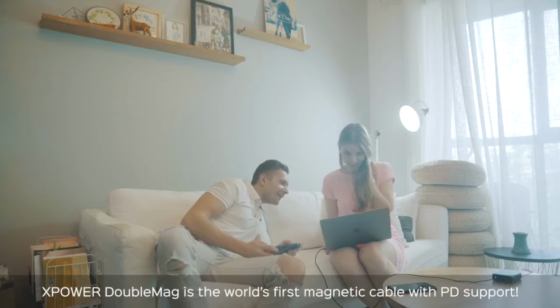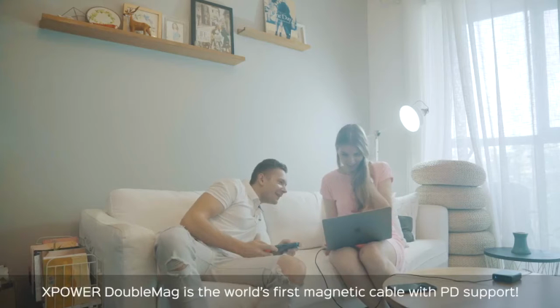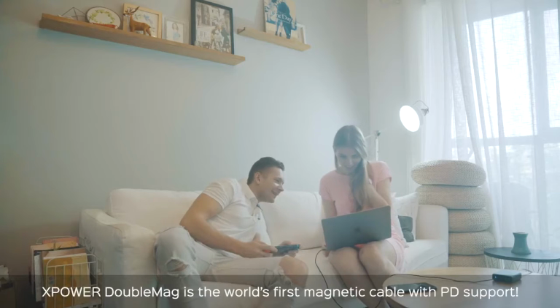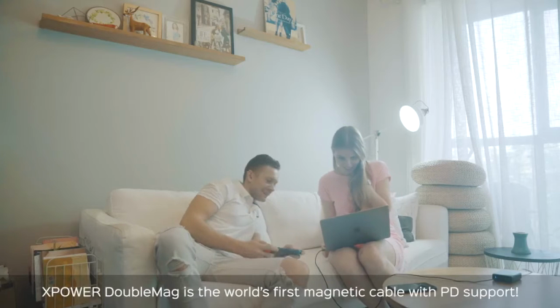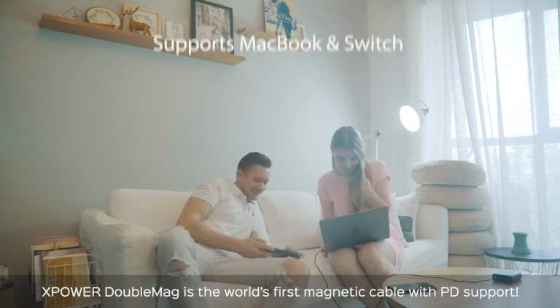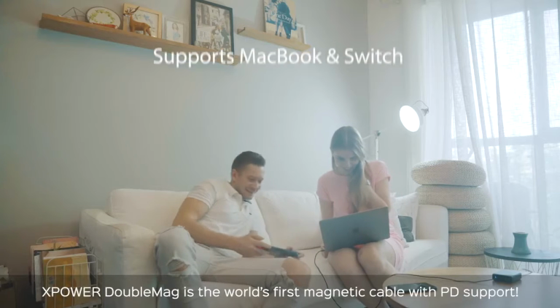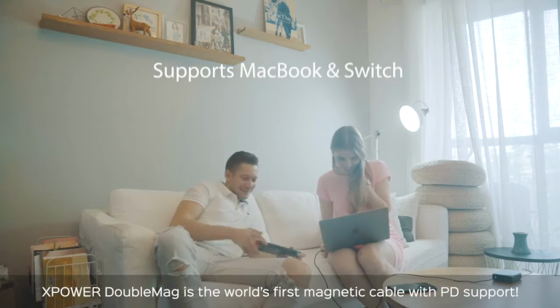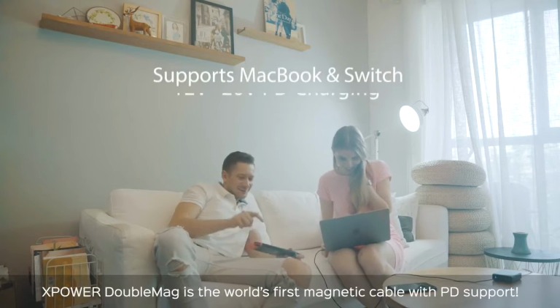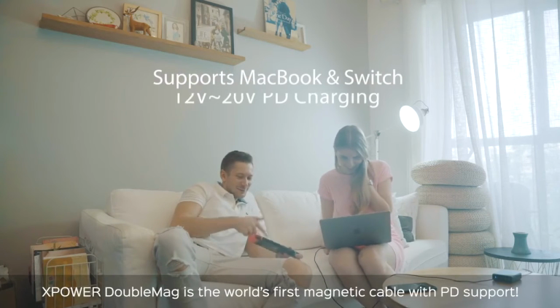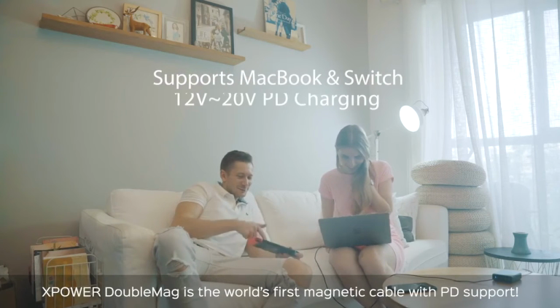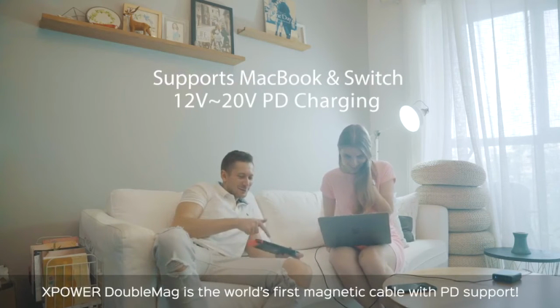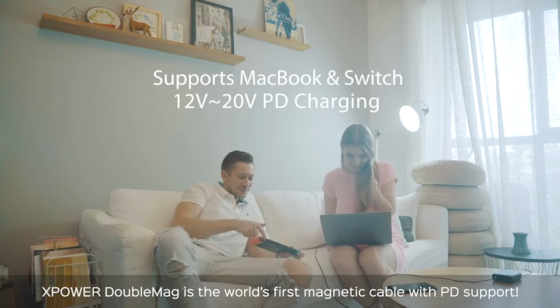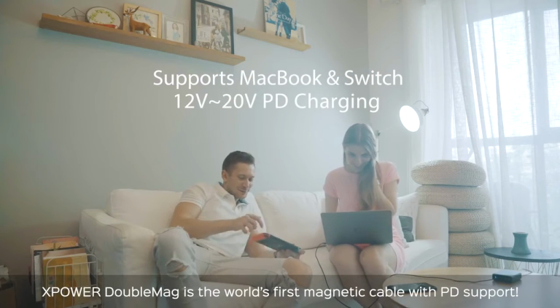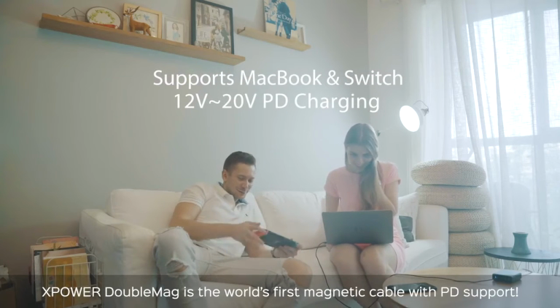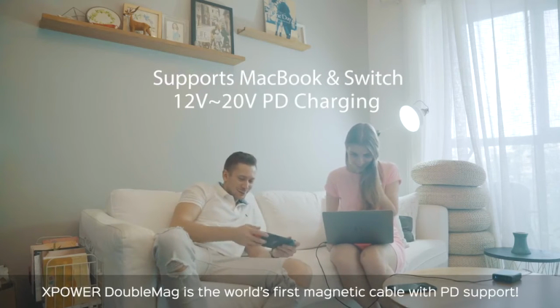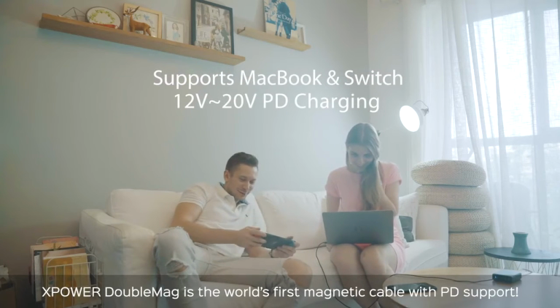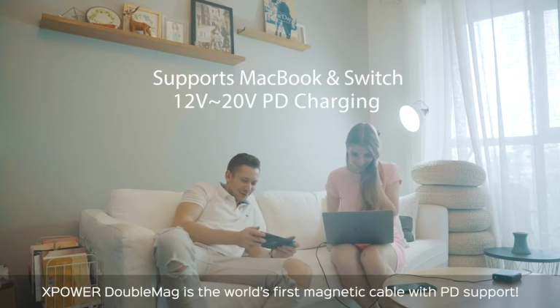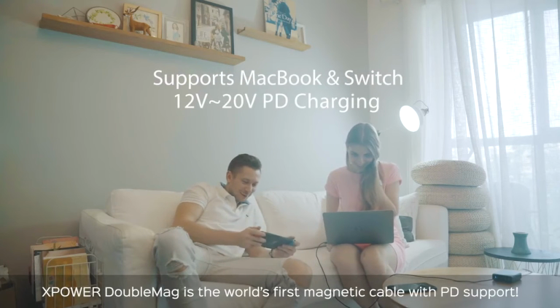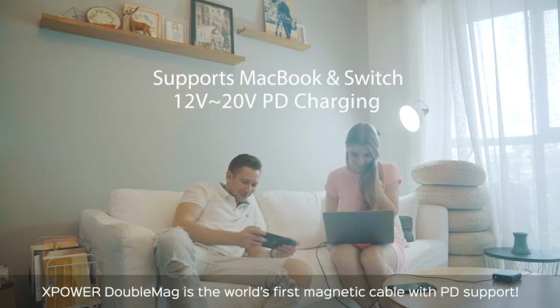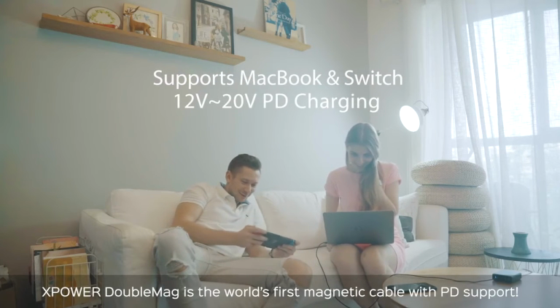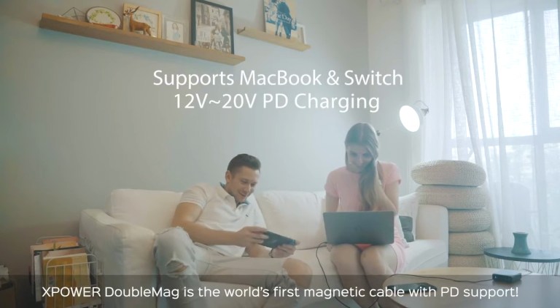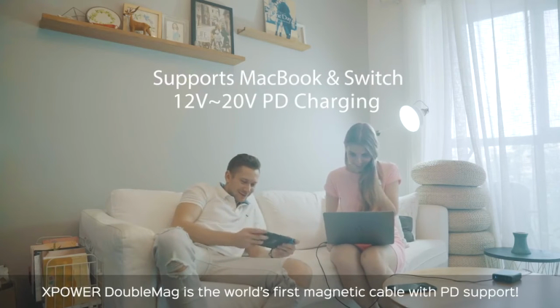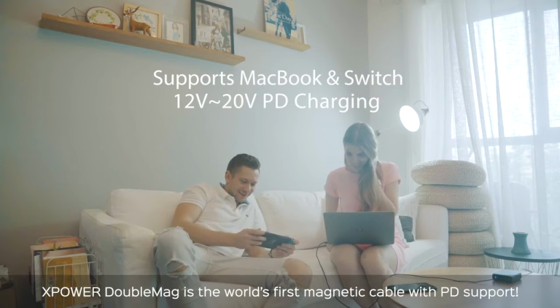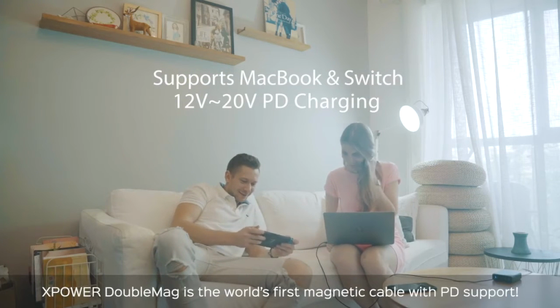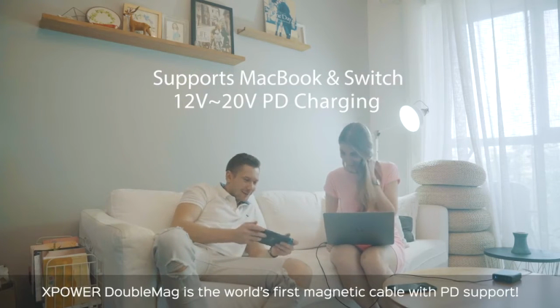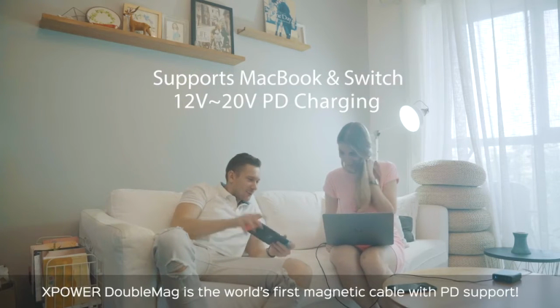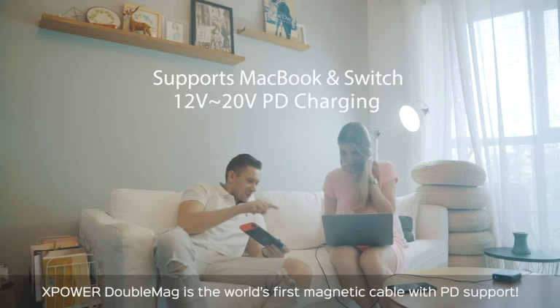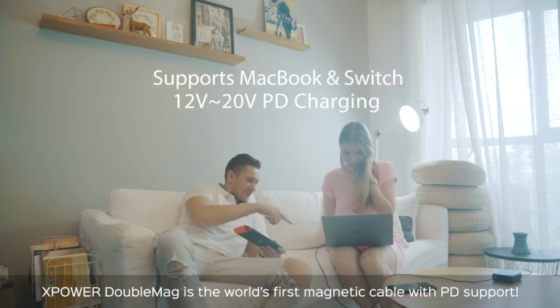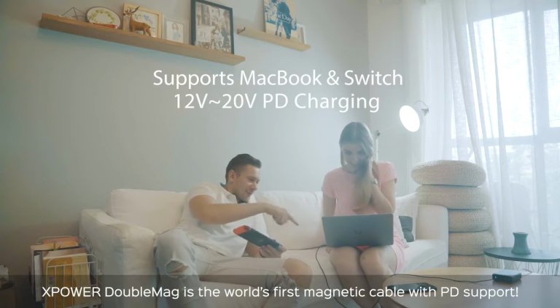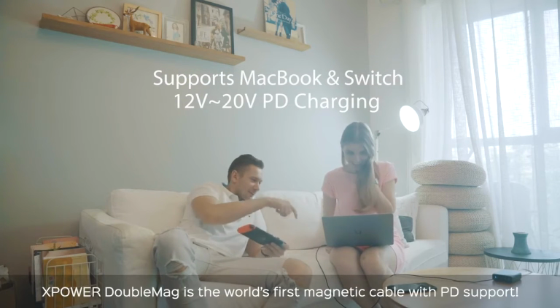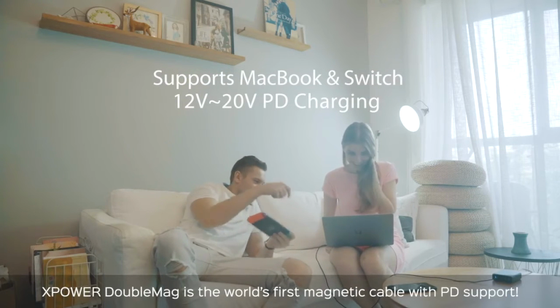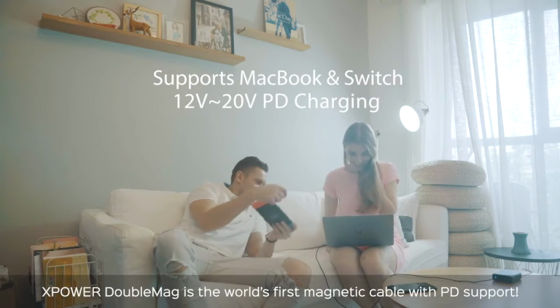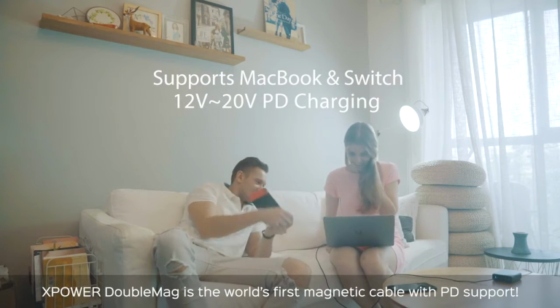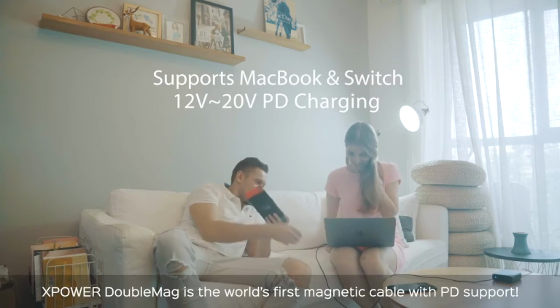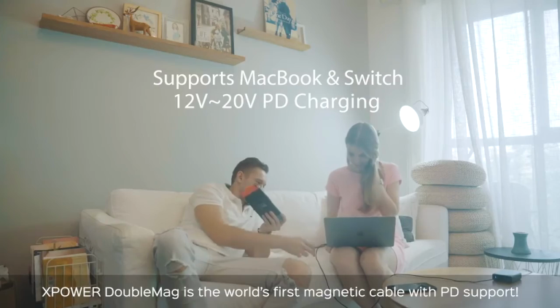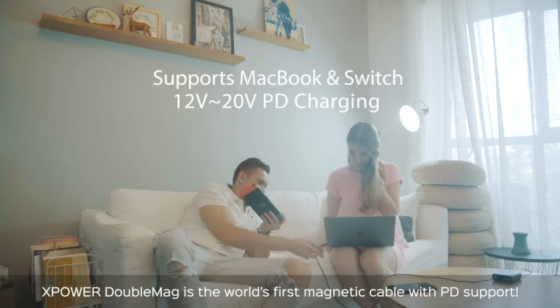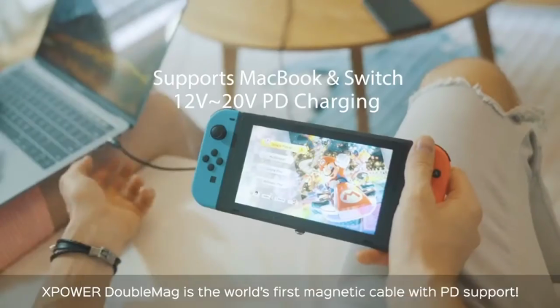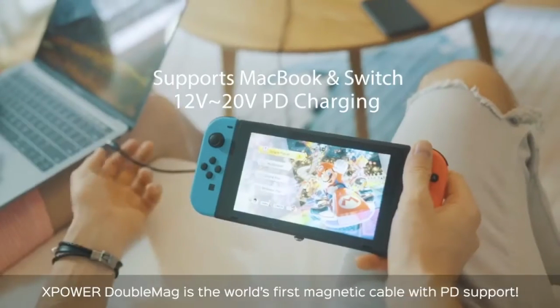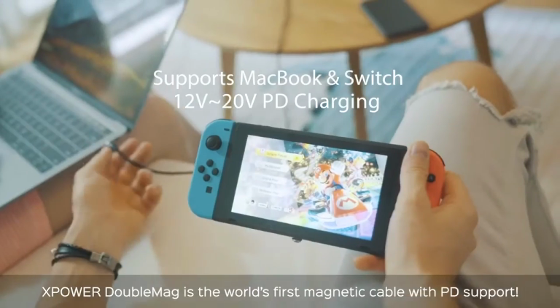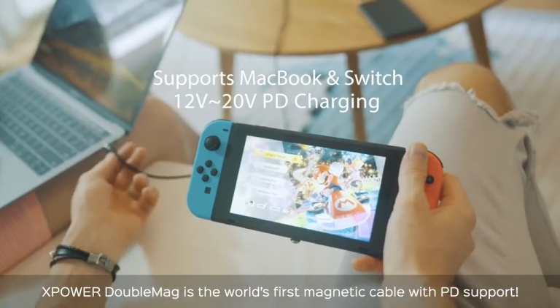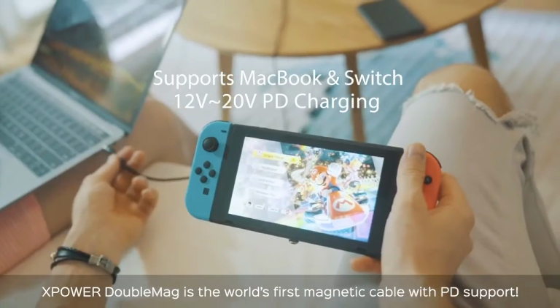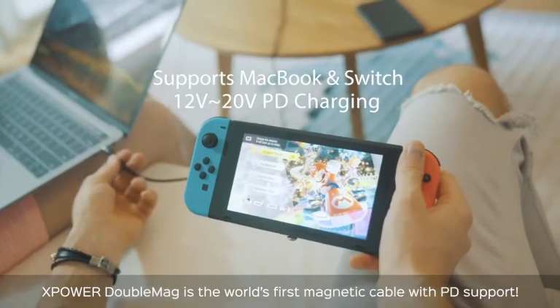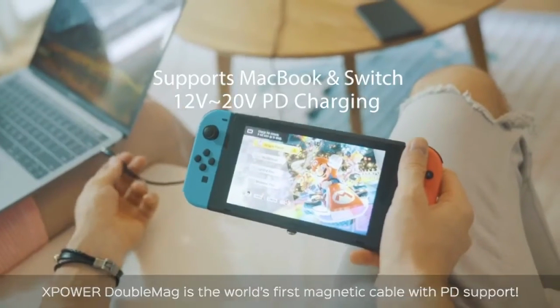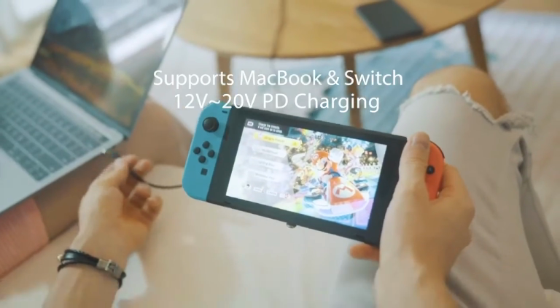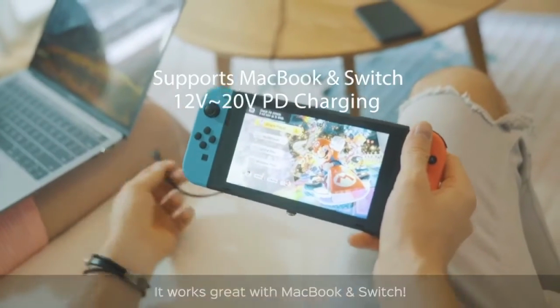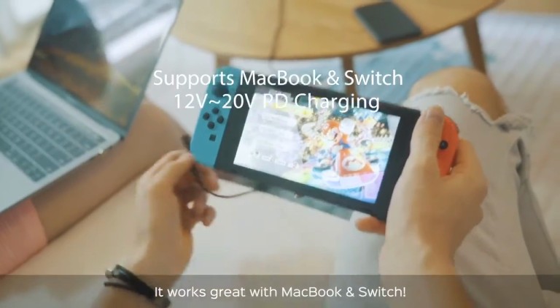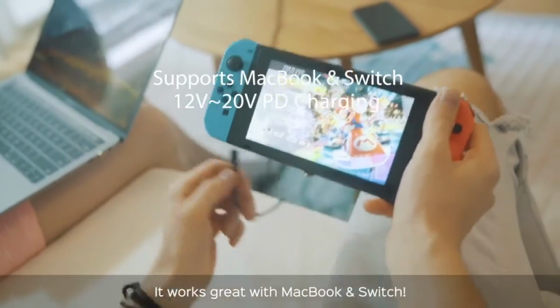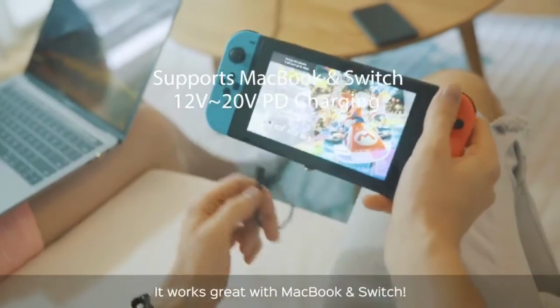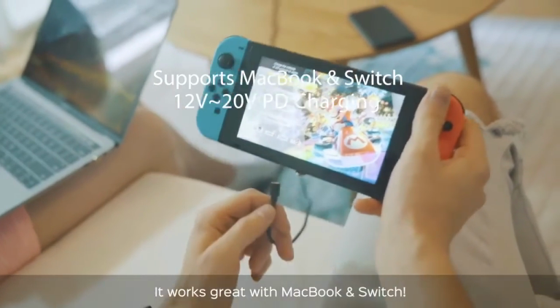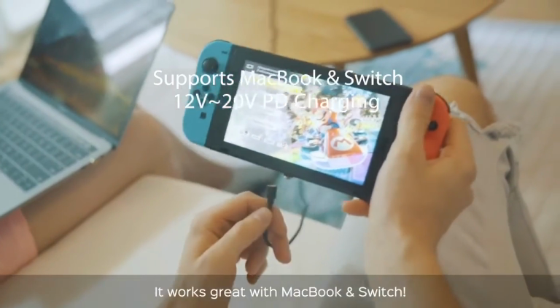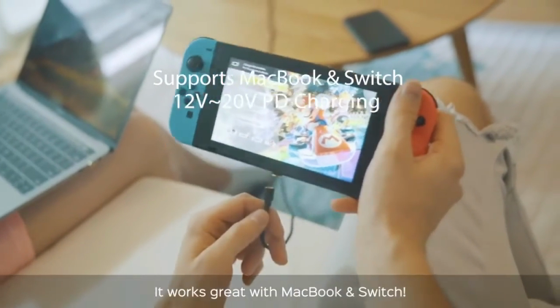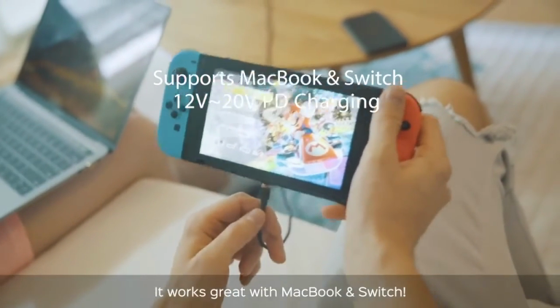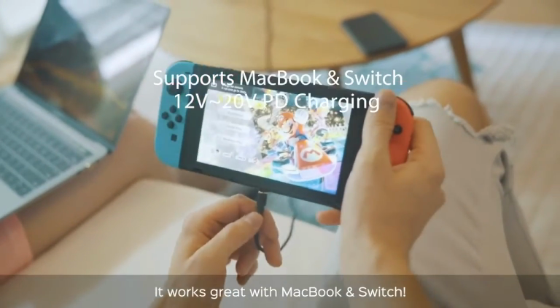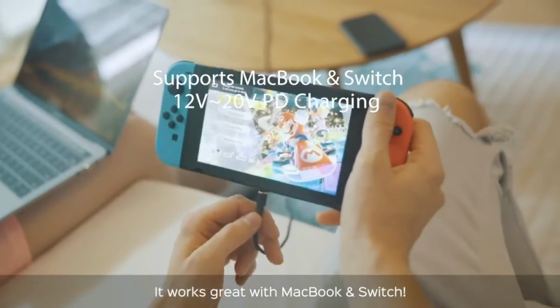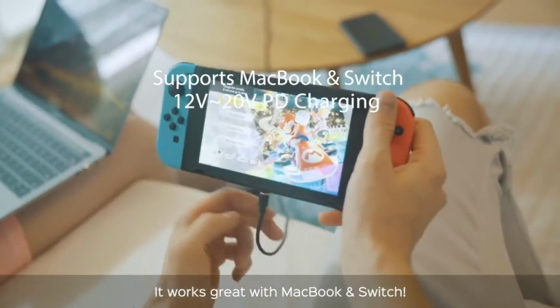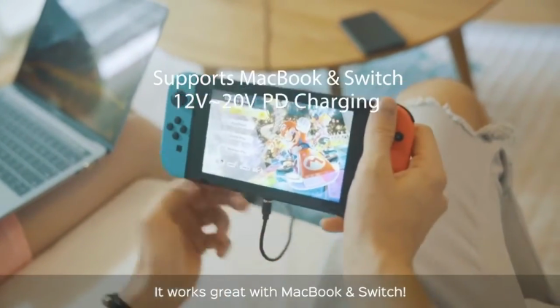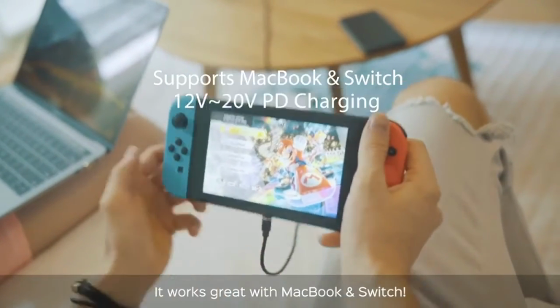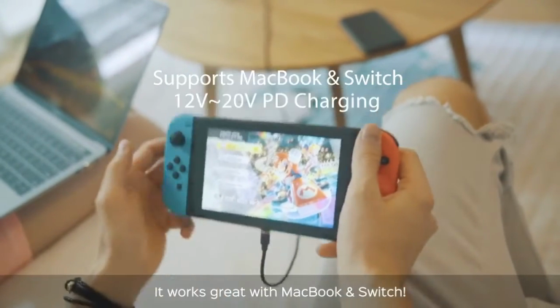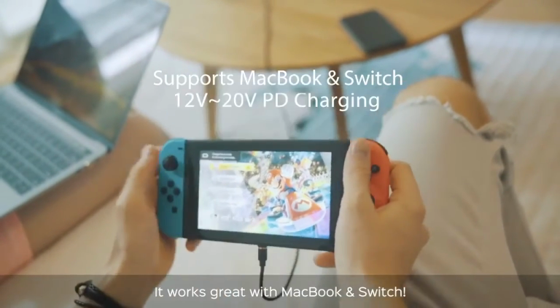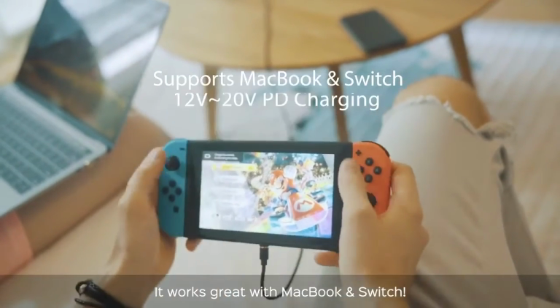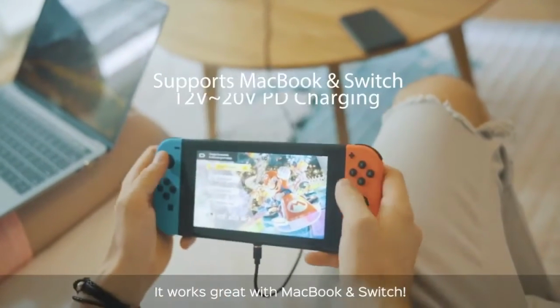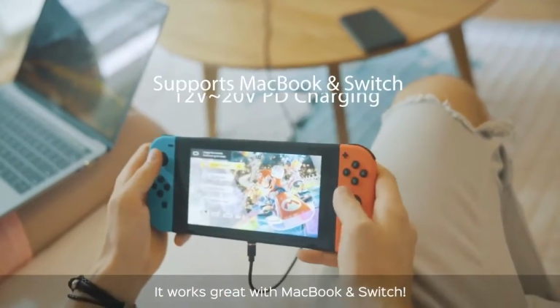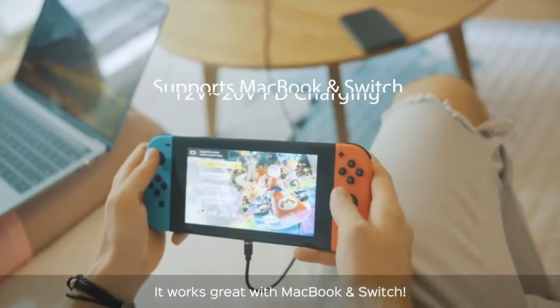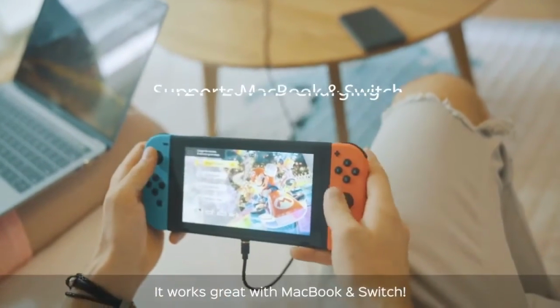XPower Double Mag is the world's first magnetic cable with PD support. It works great with MacBook and Switch.